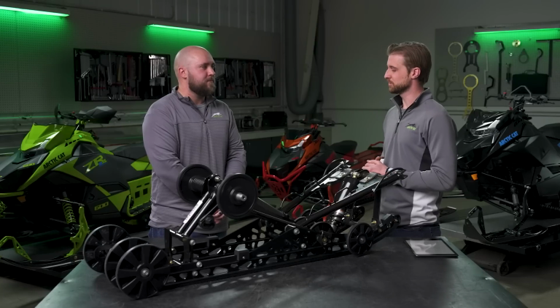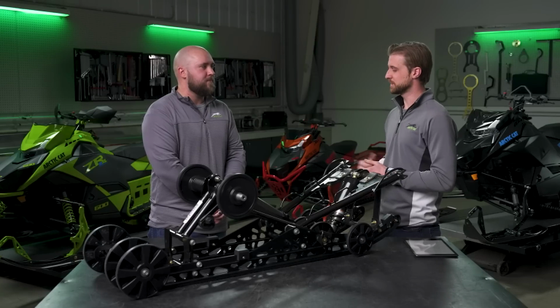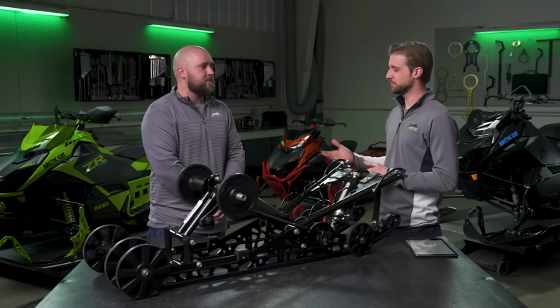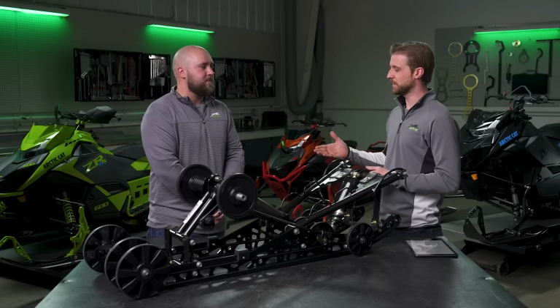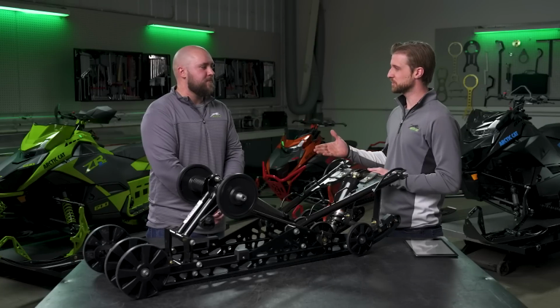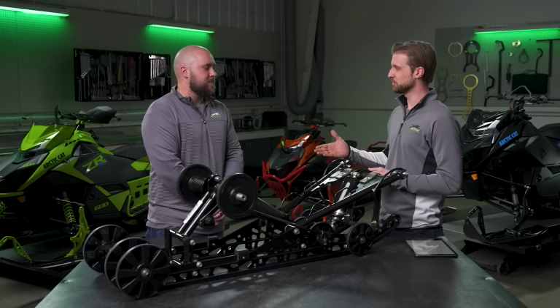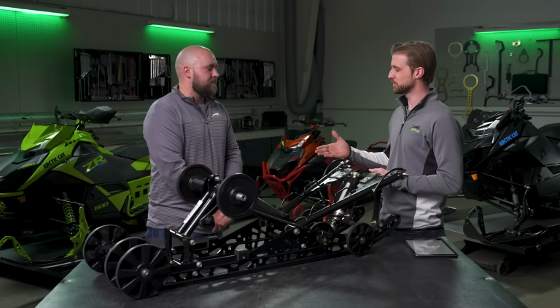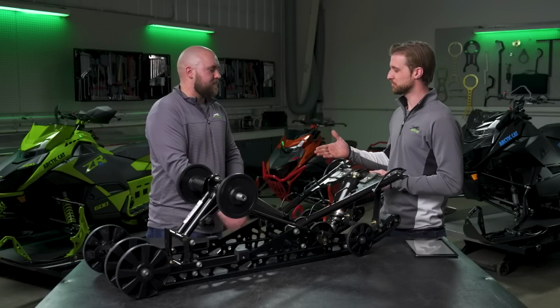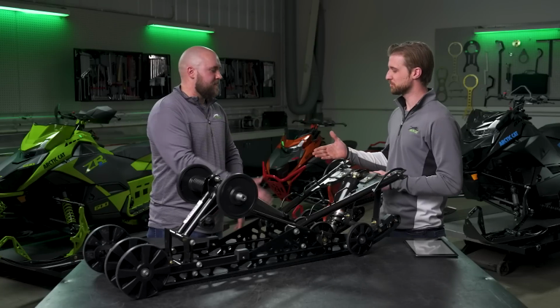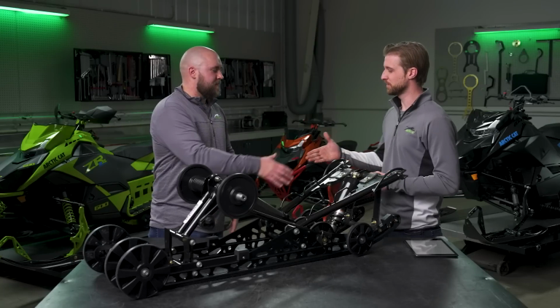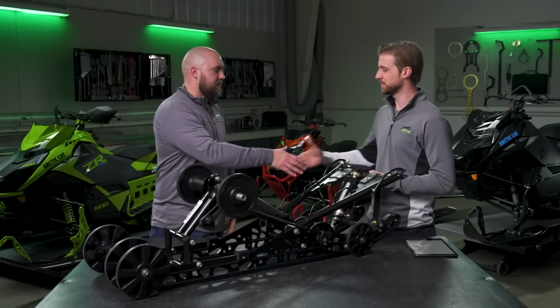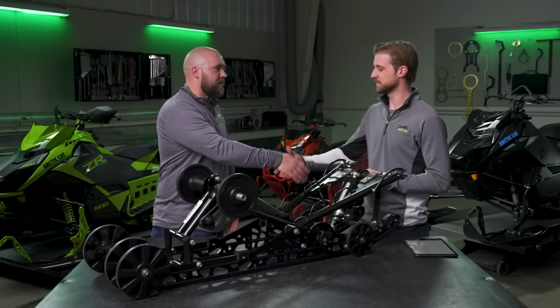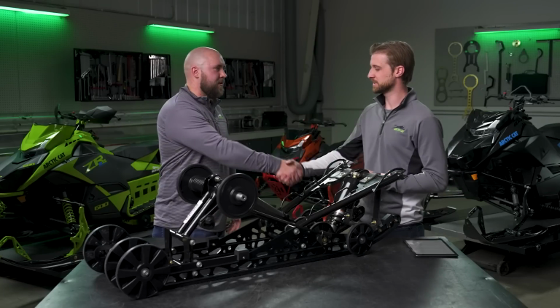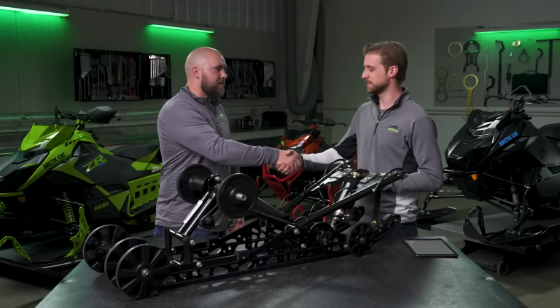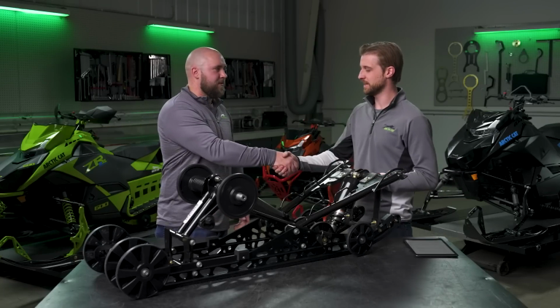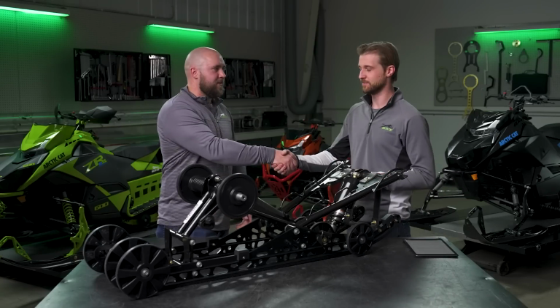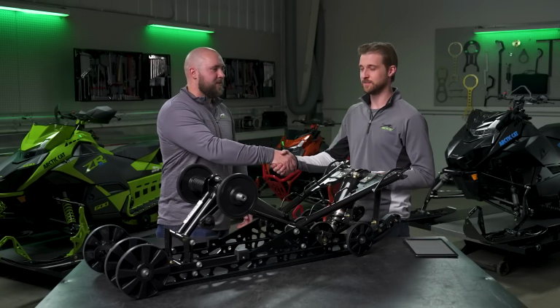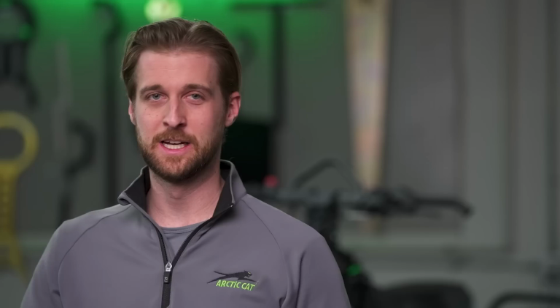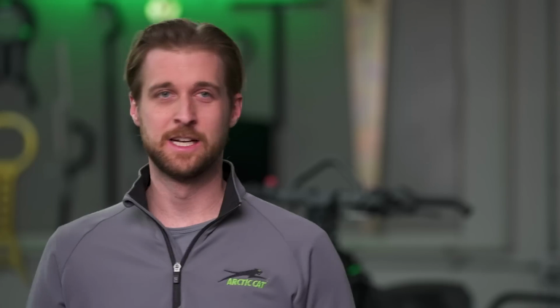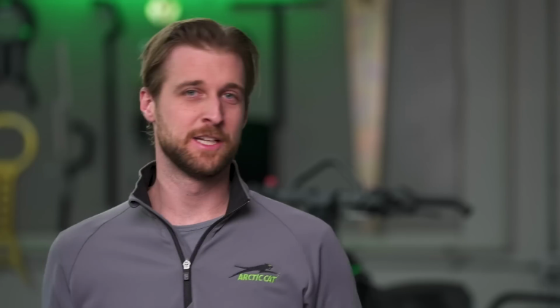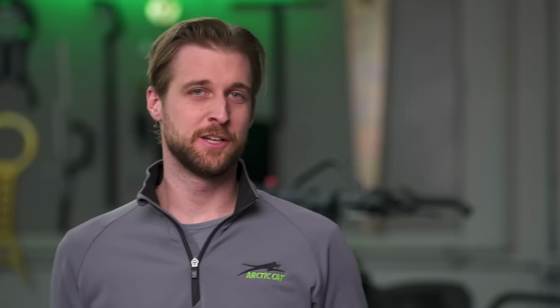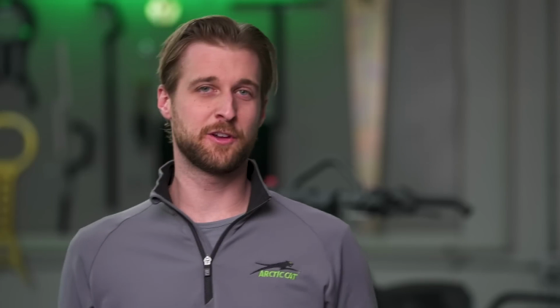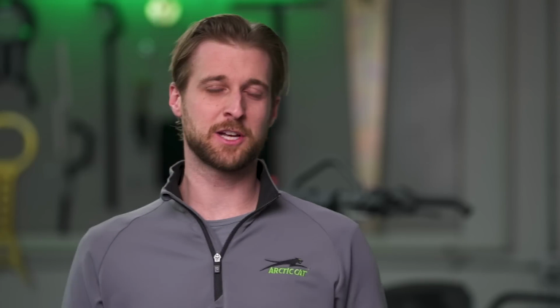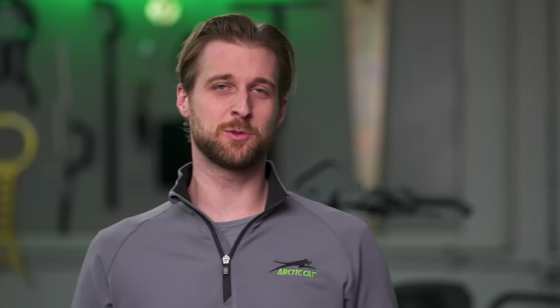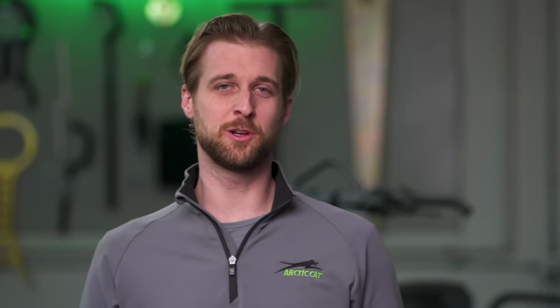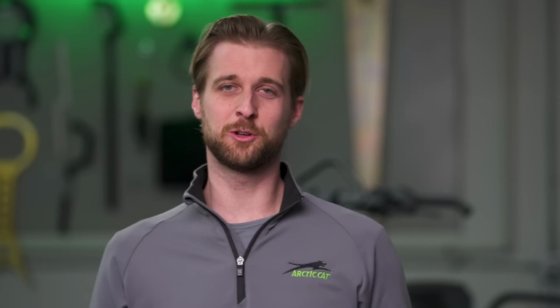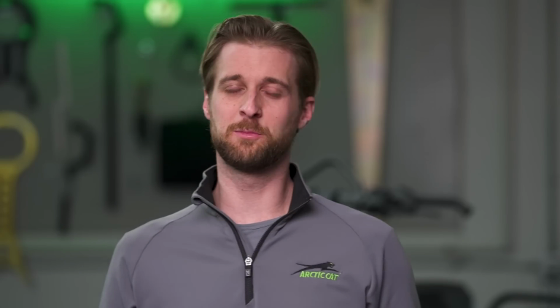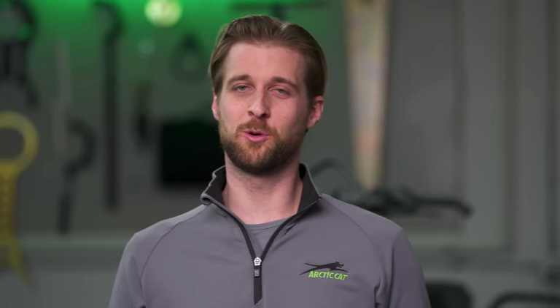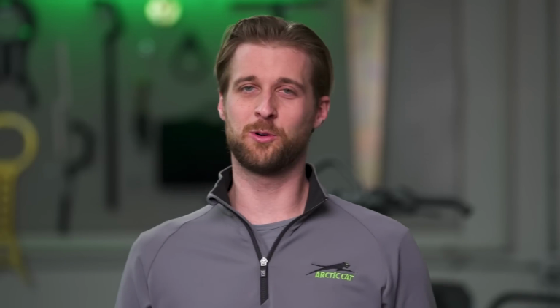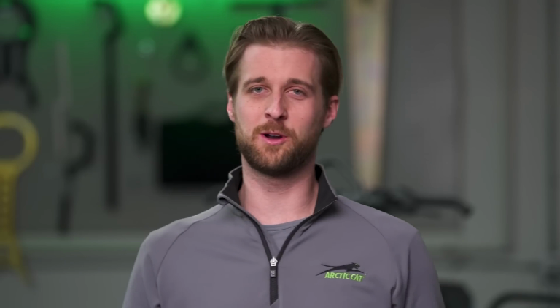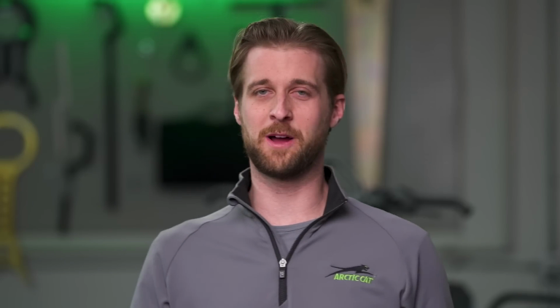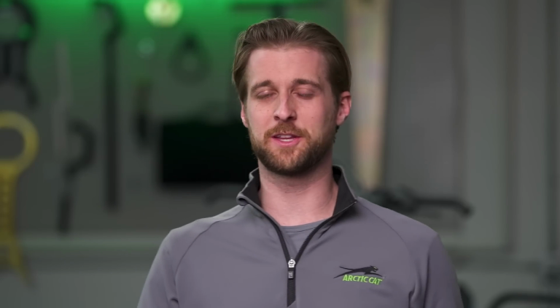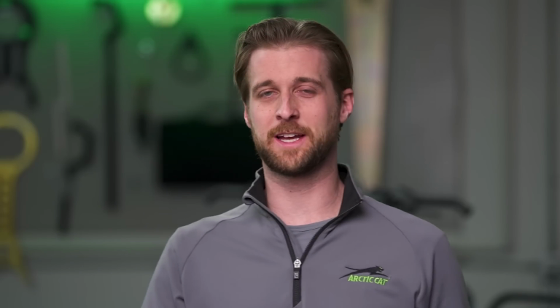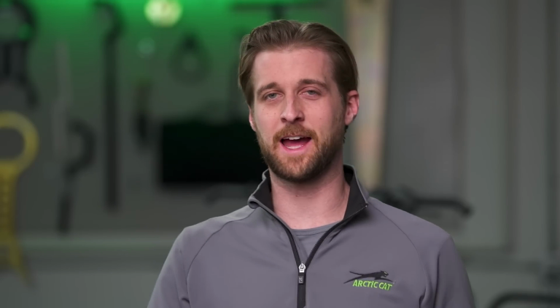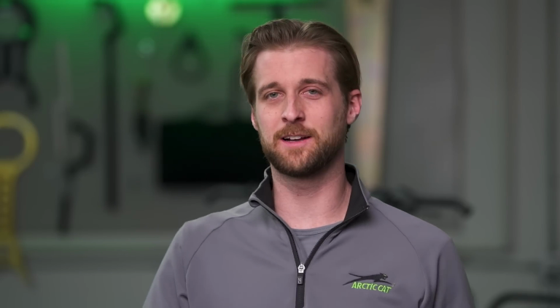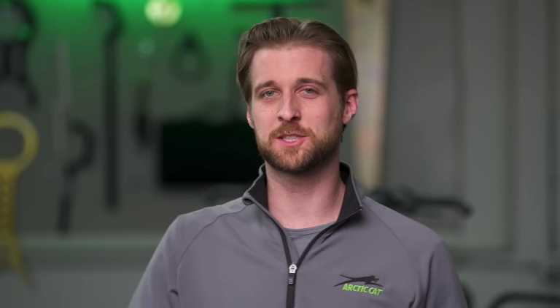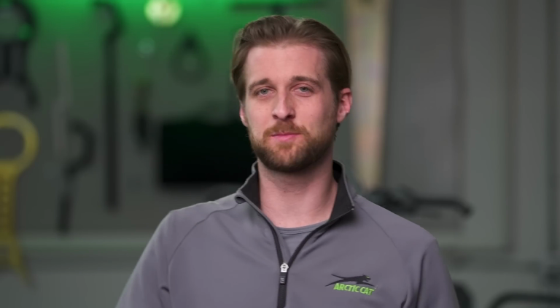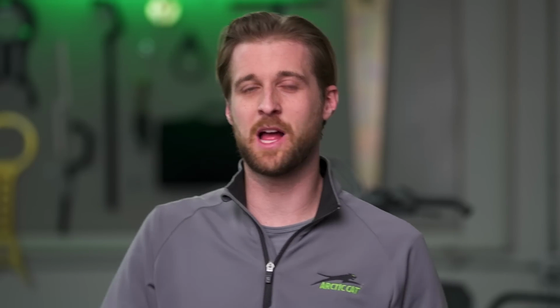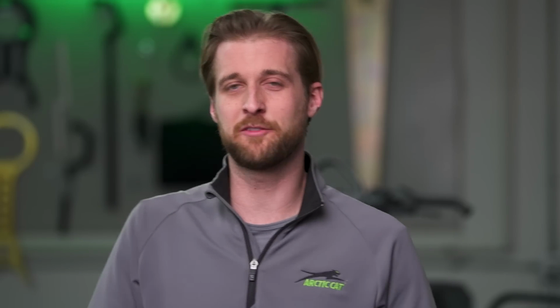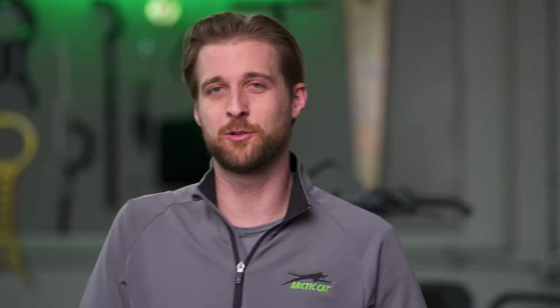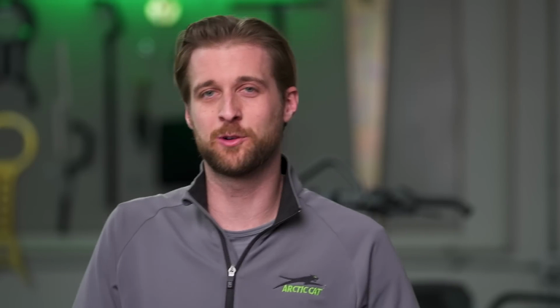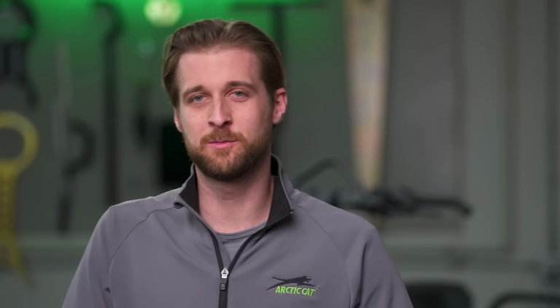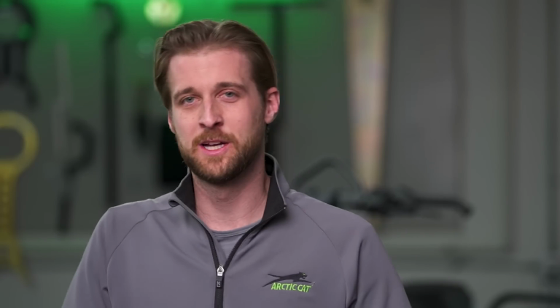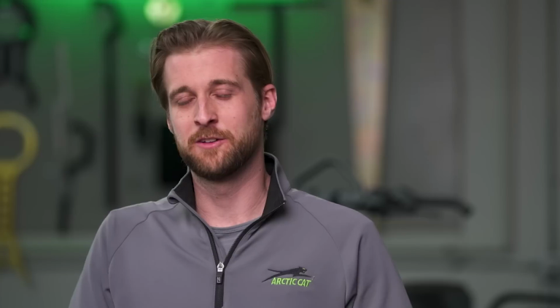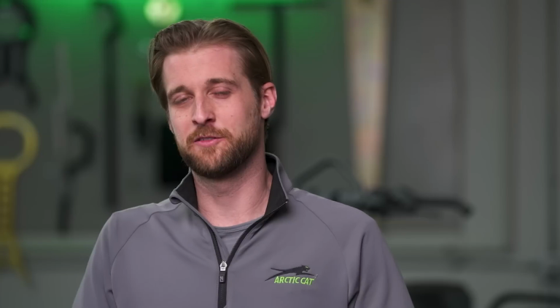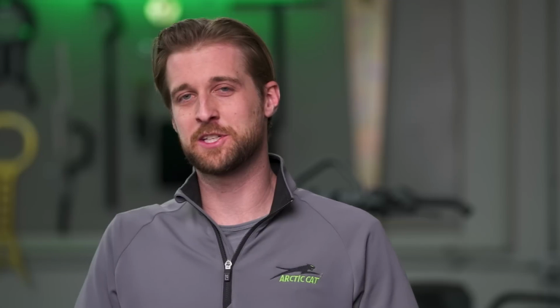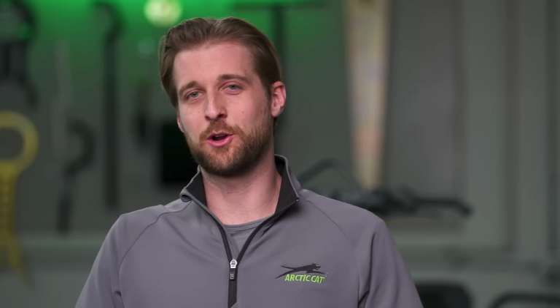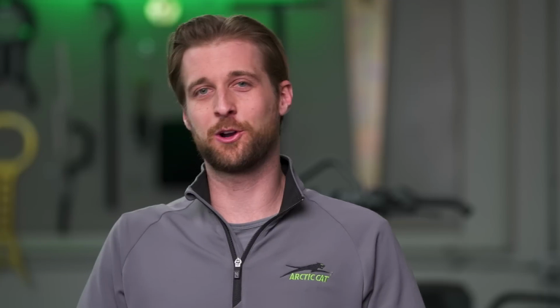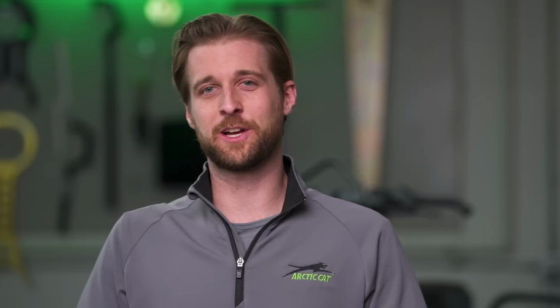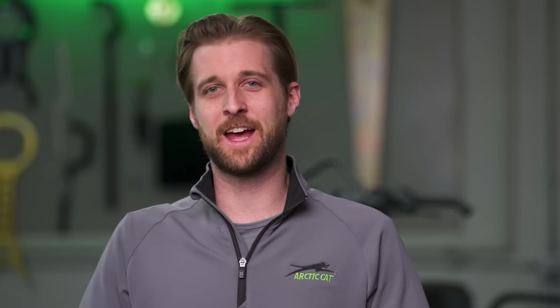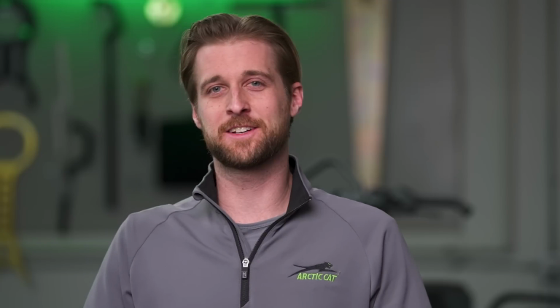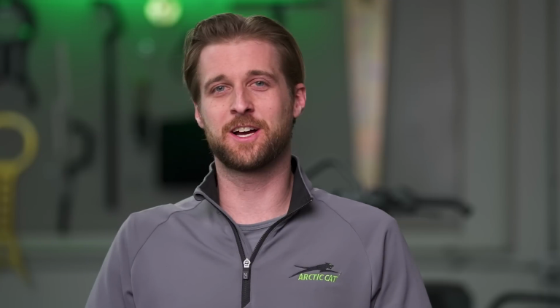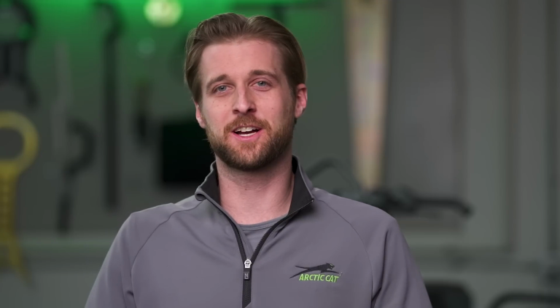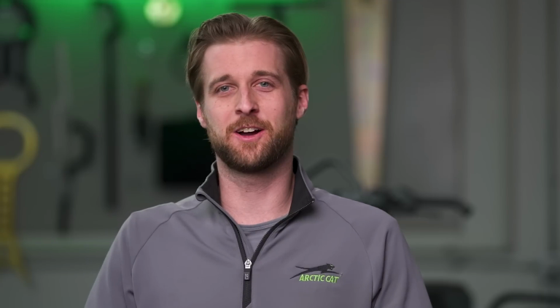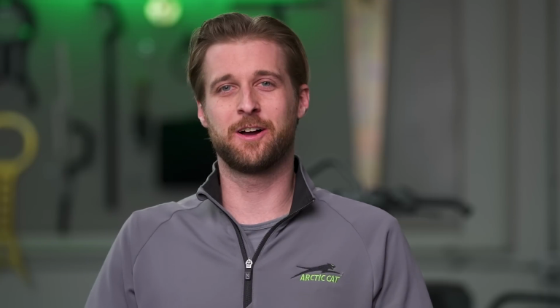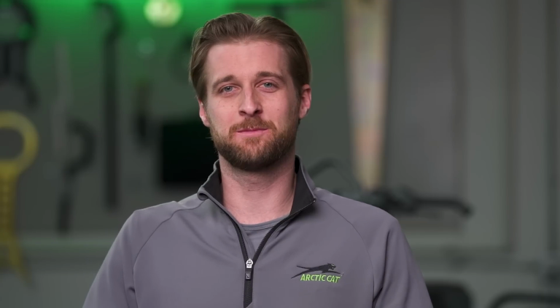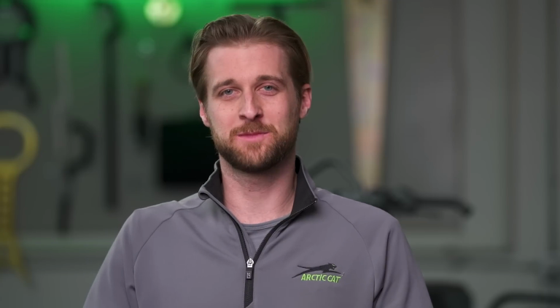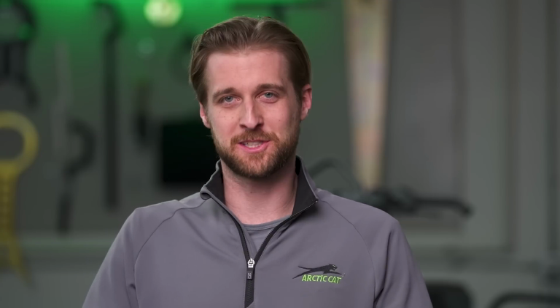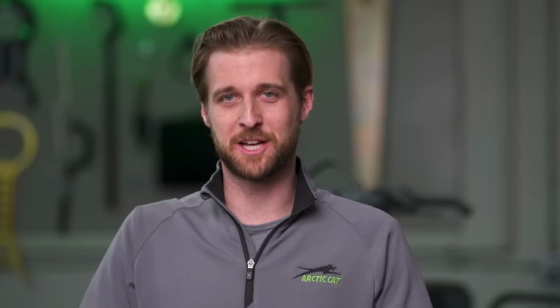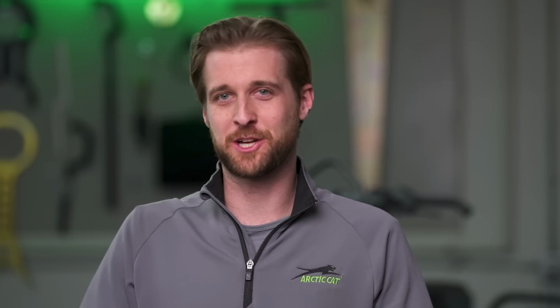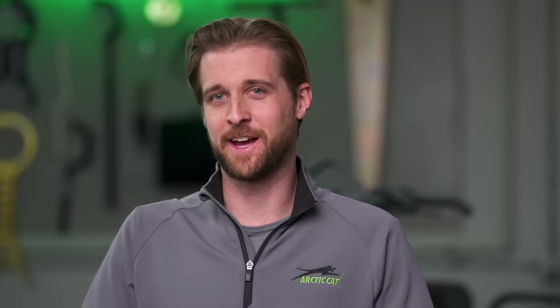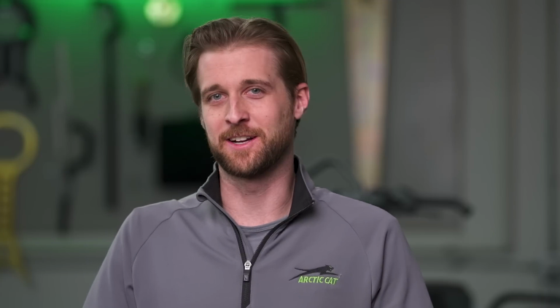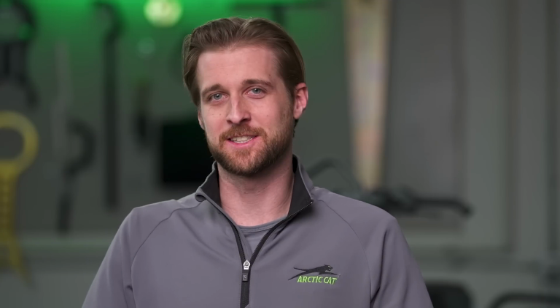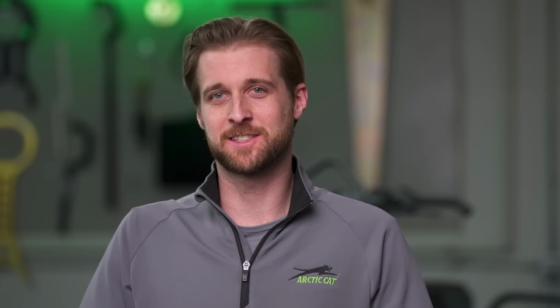Well Steve, thanks so much for joining us today. If you want to learn more about the Catalyst platform, visit arcticcat.com/catalyst.